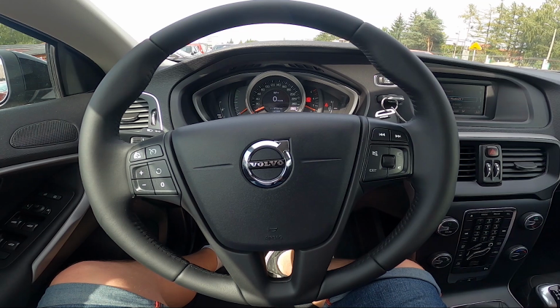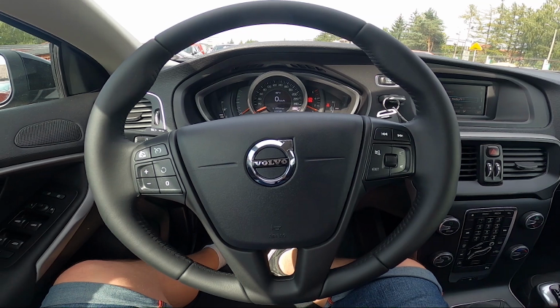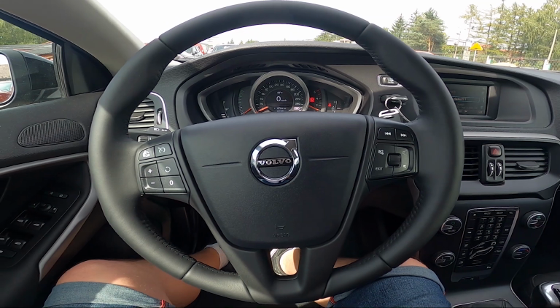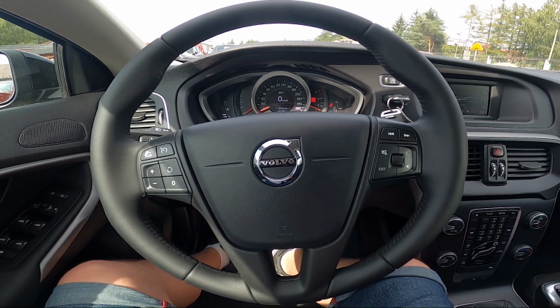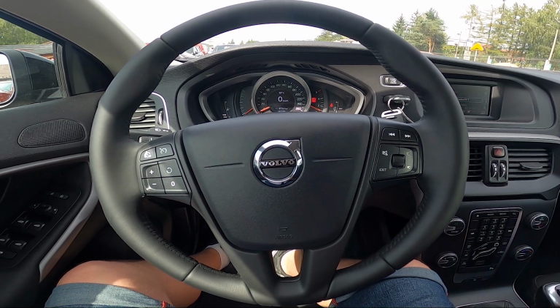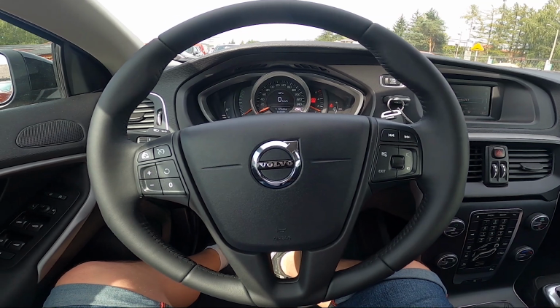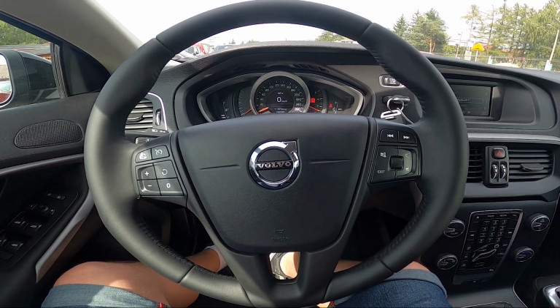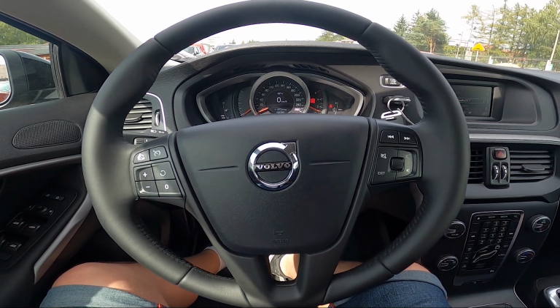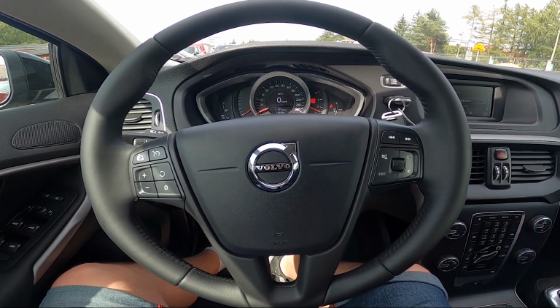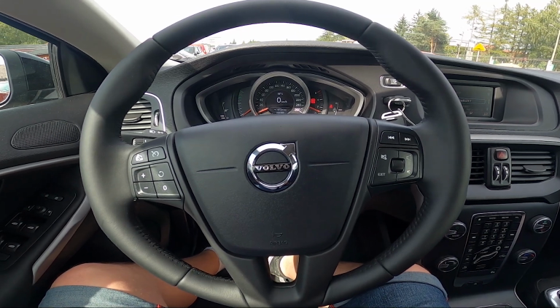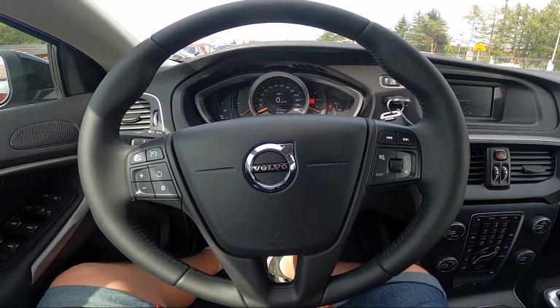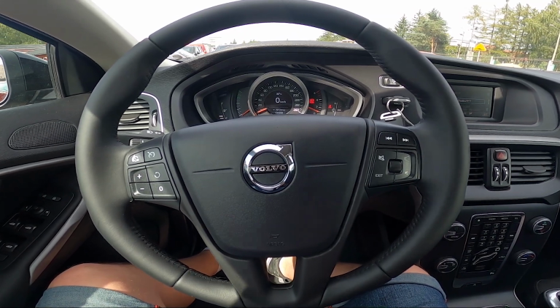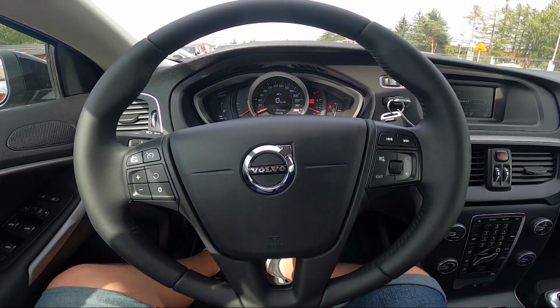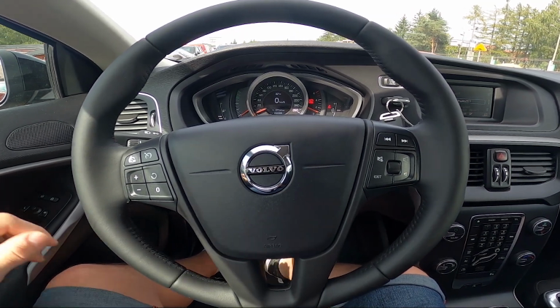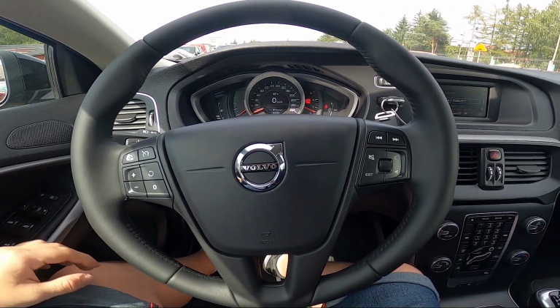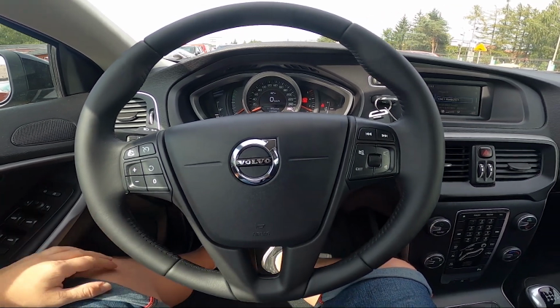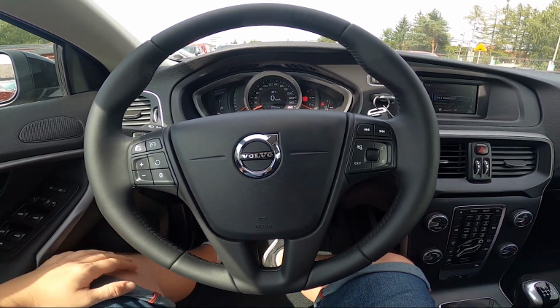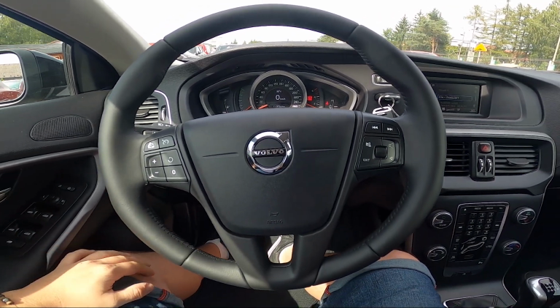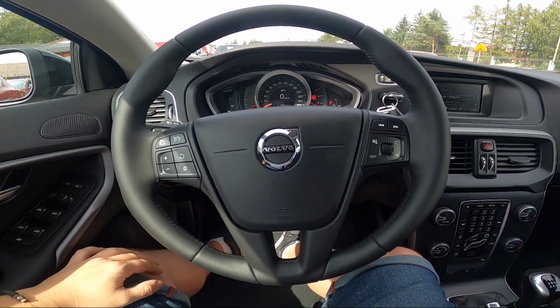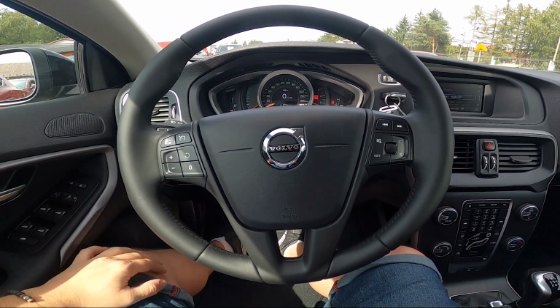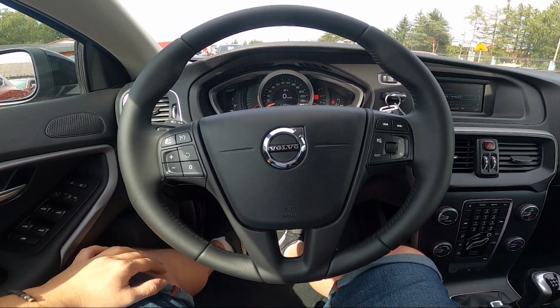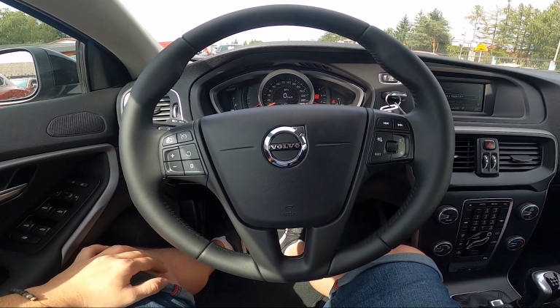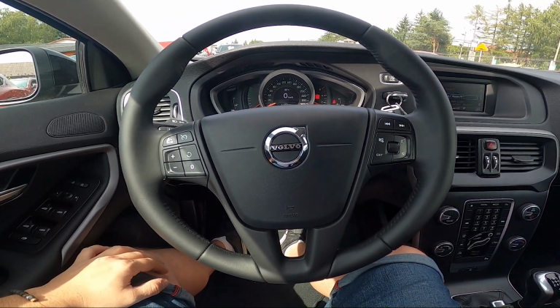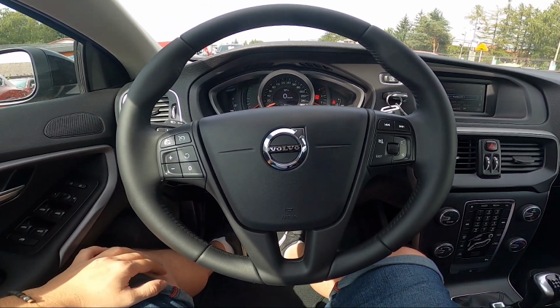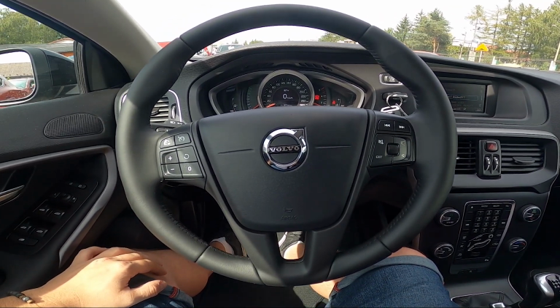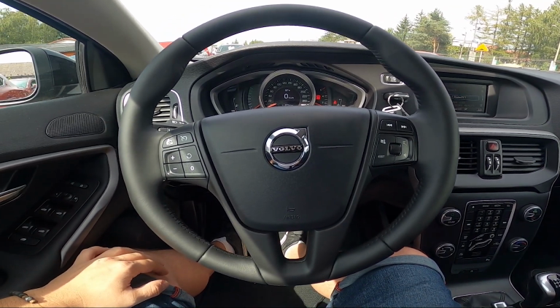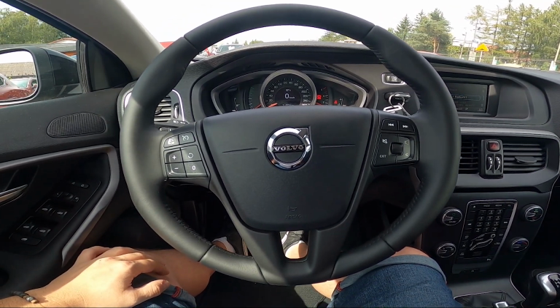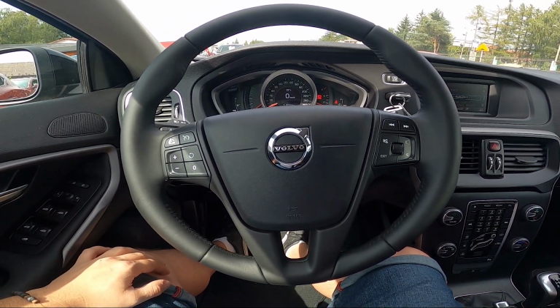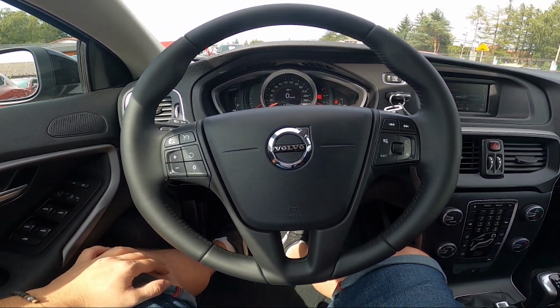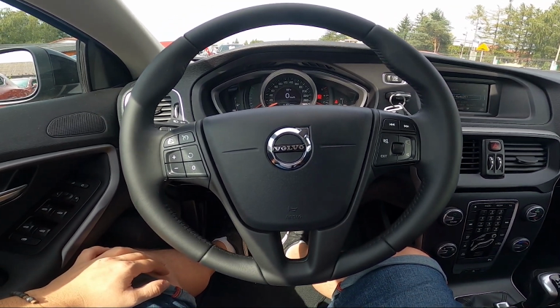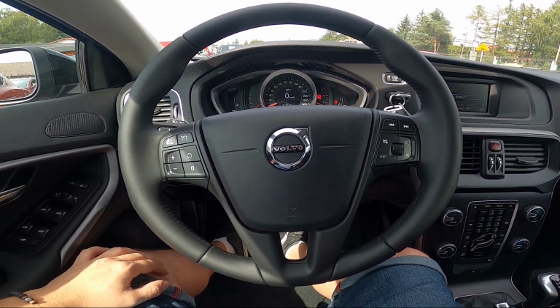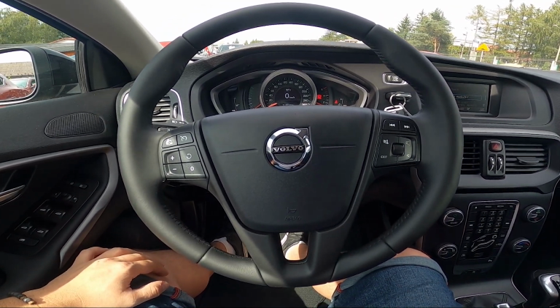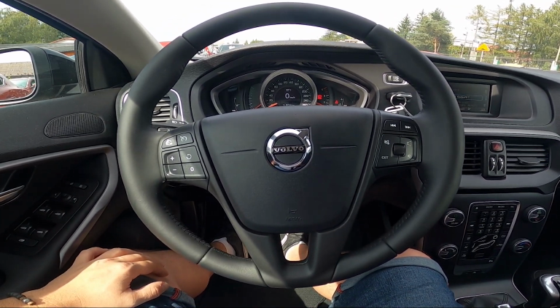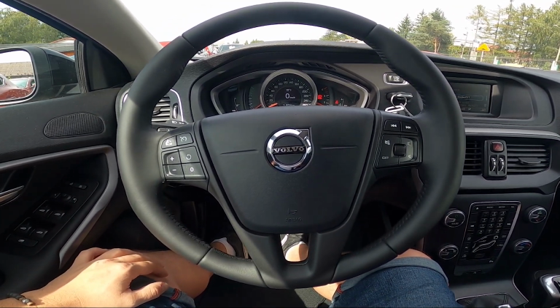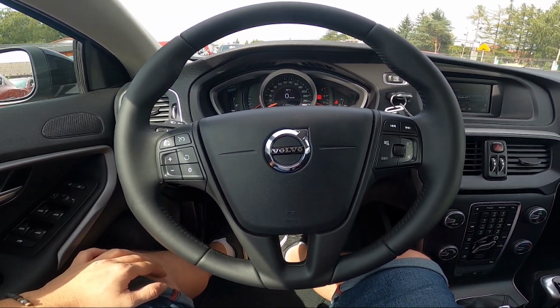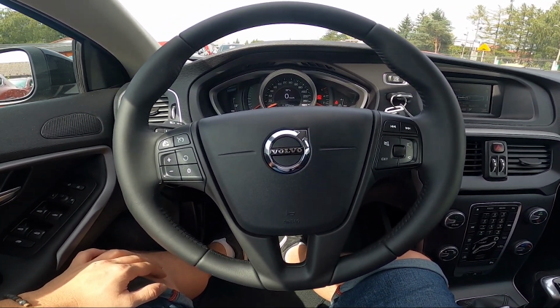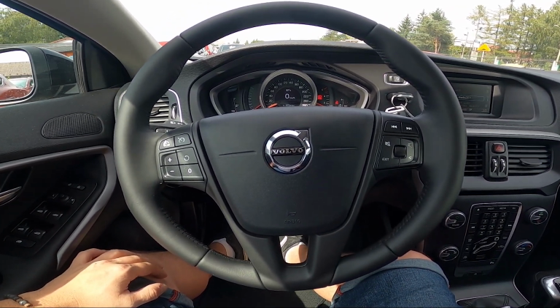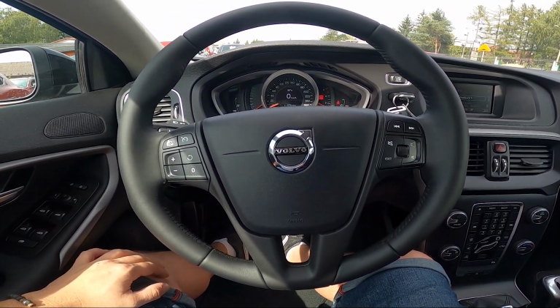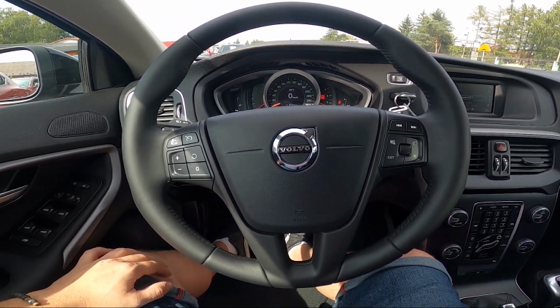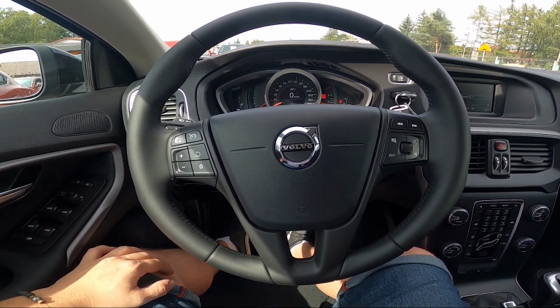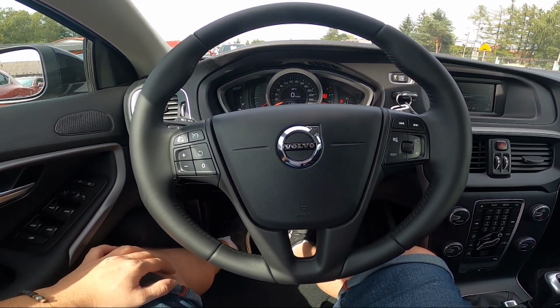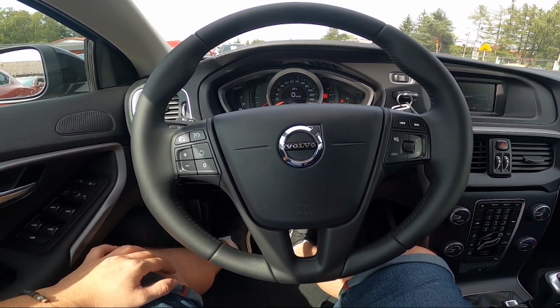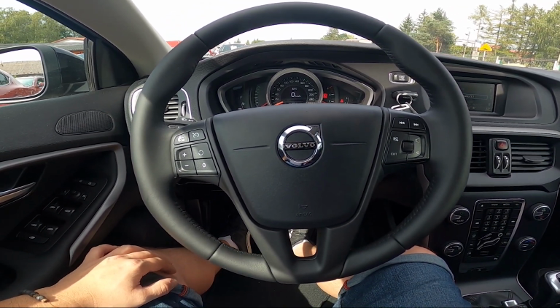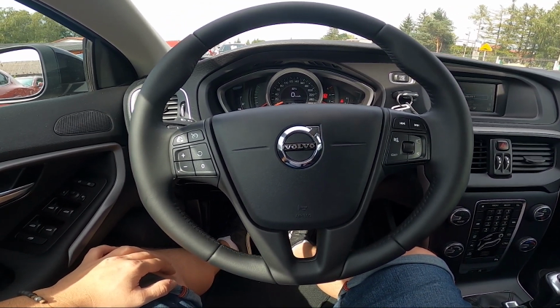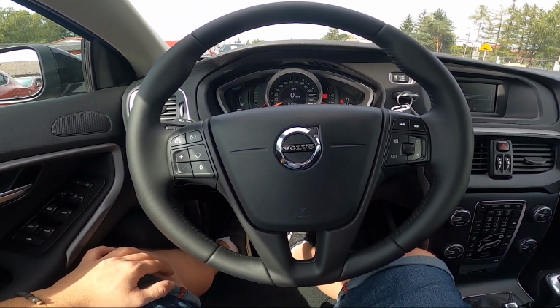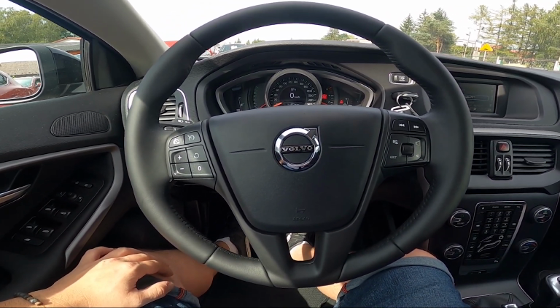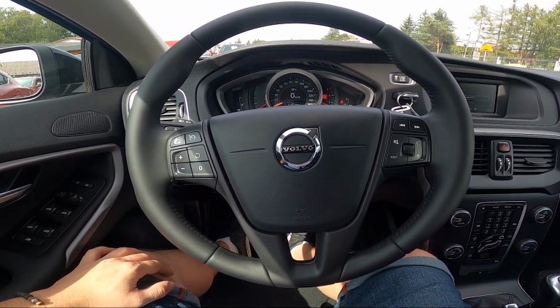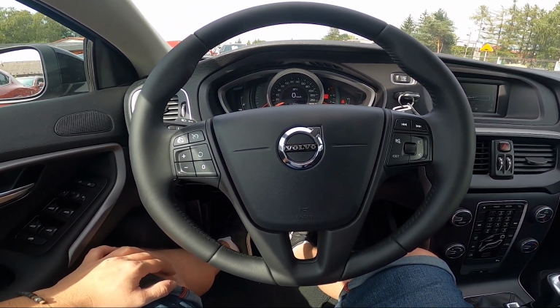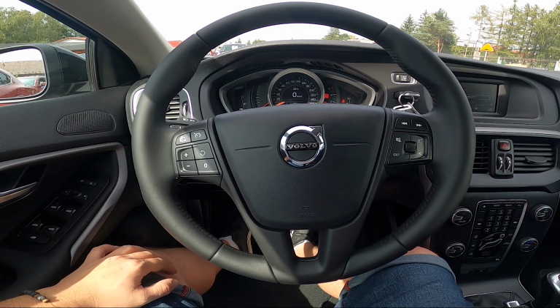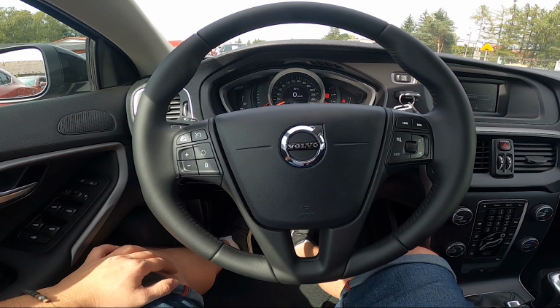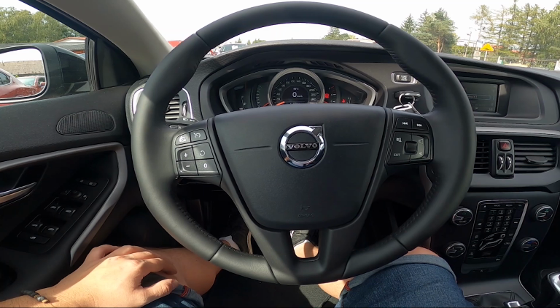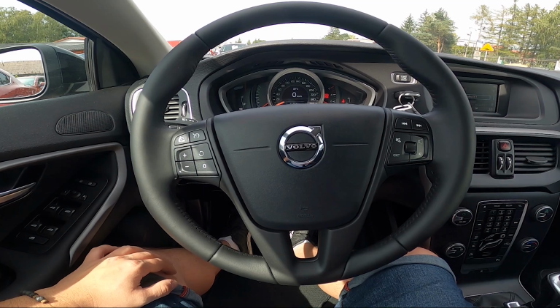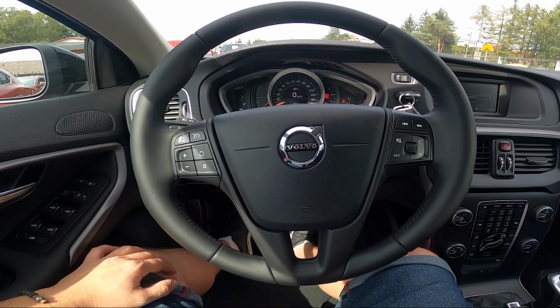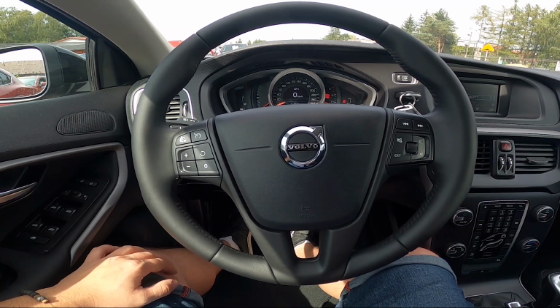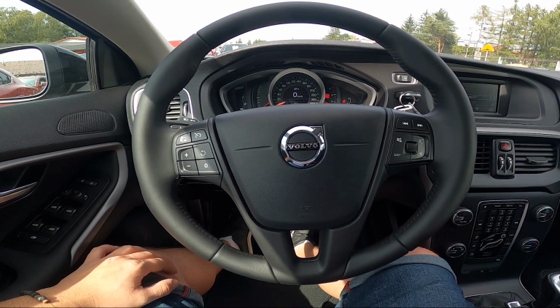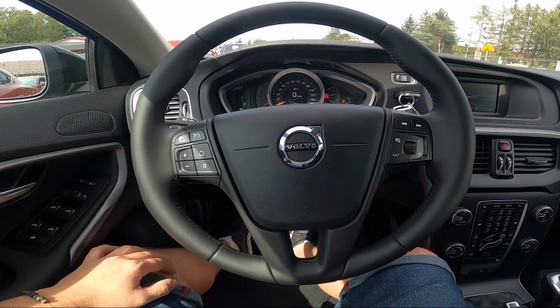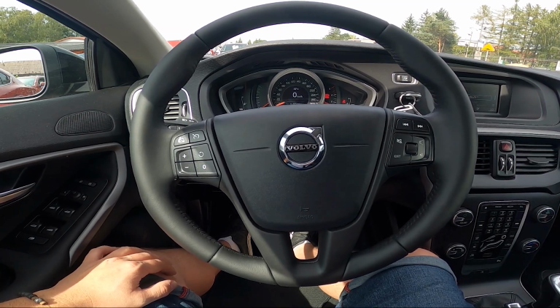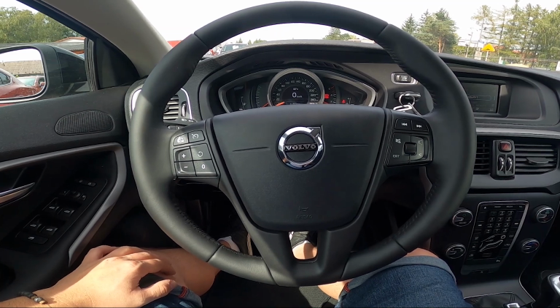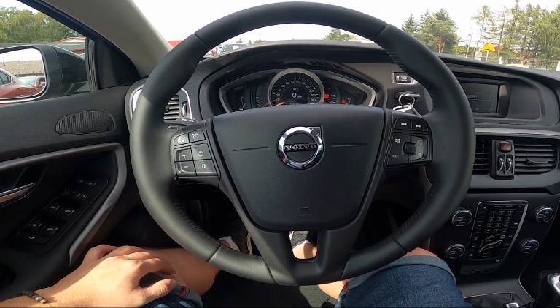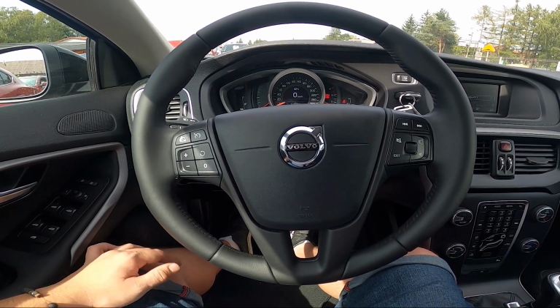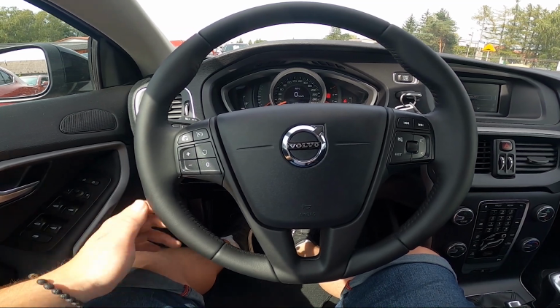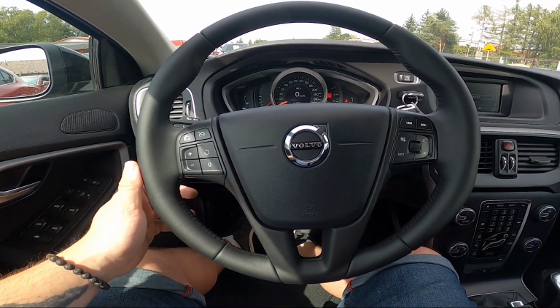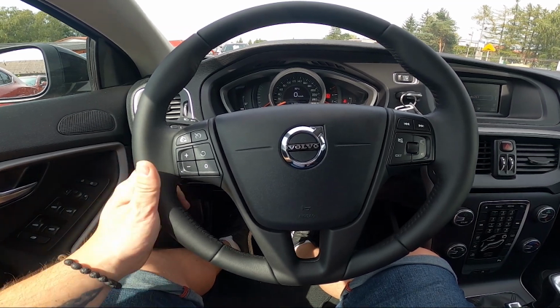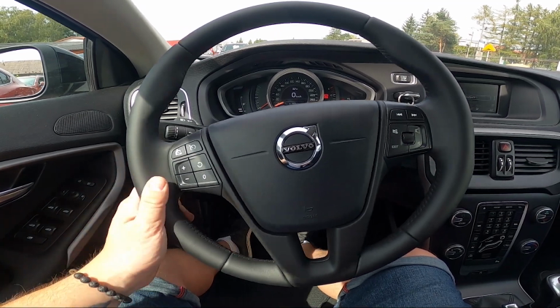Hello, today I'm in a Volvo V40. In this video I'll show you how to enable and disable rear fog lights.